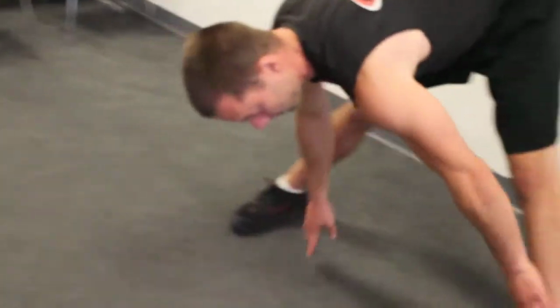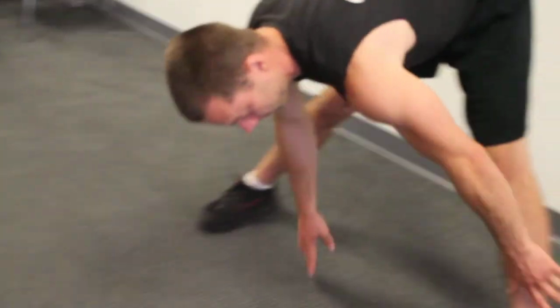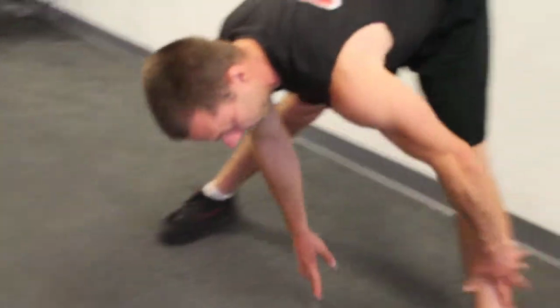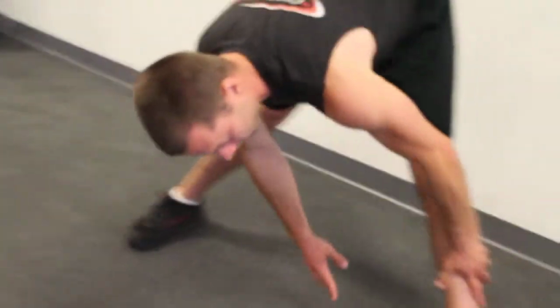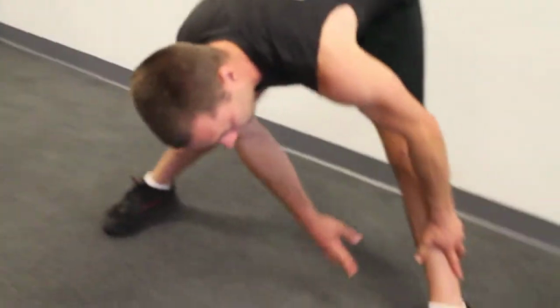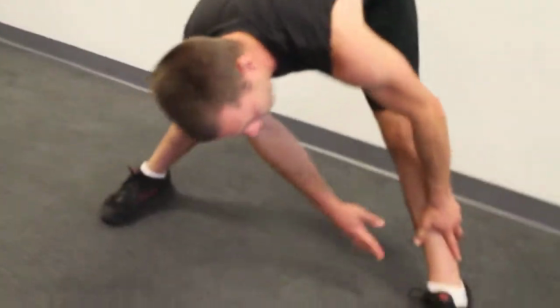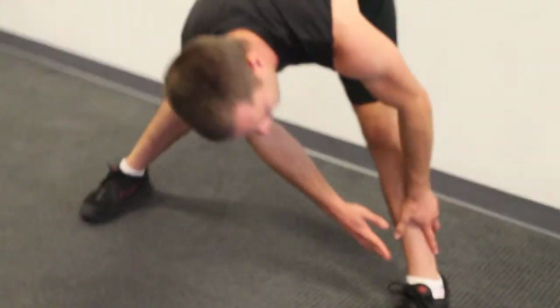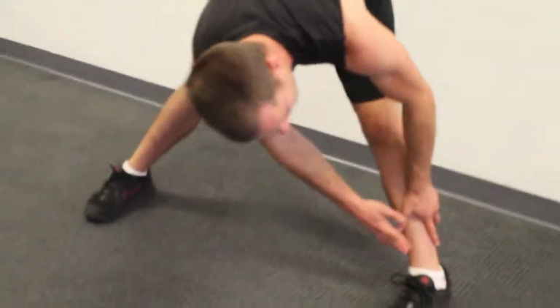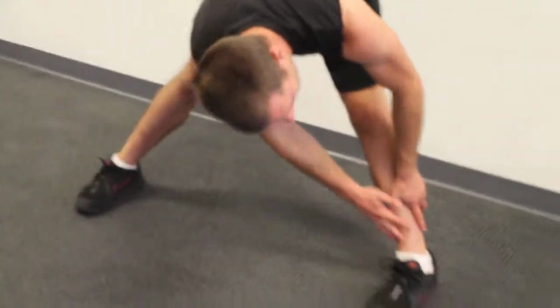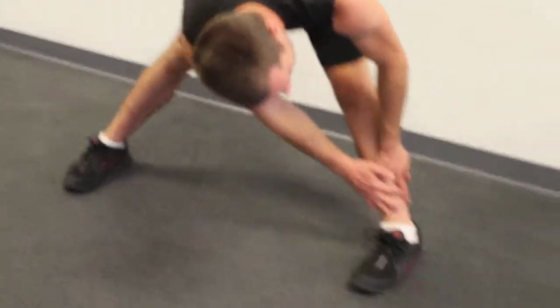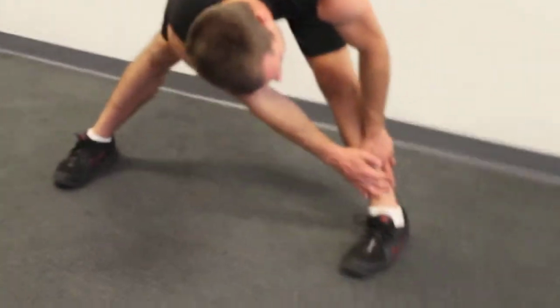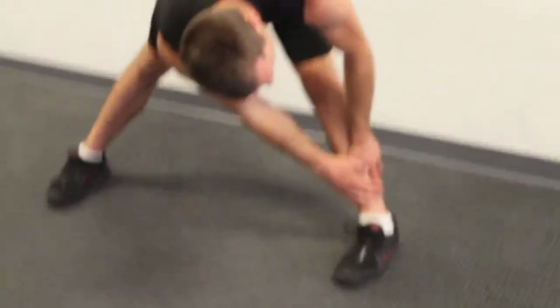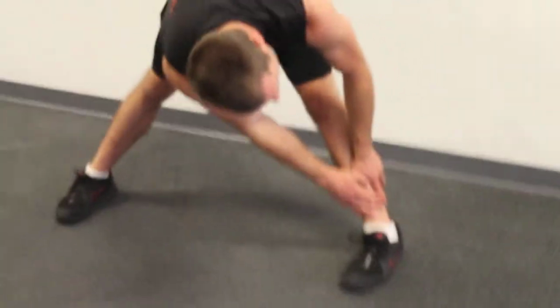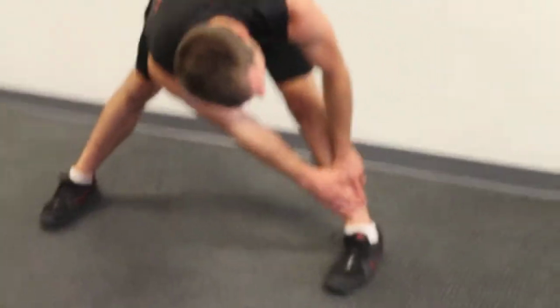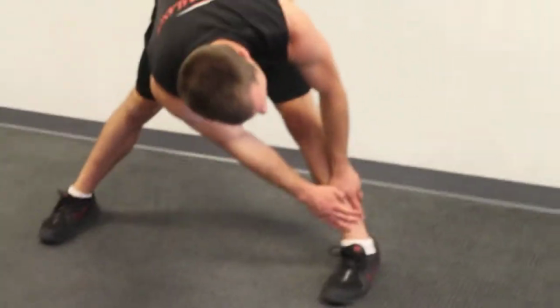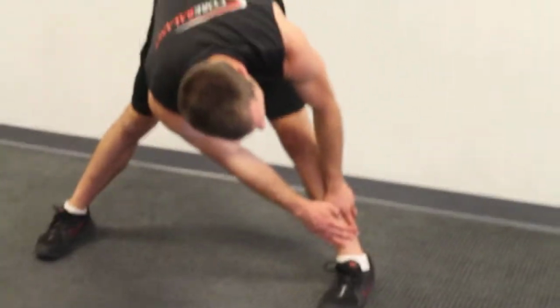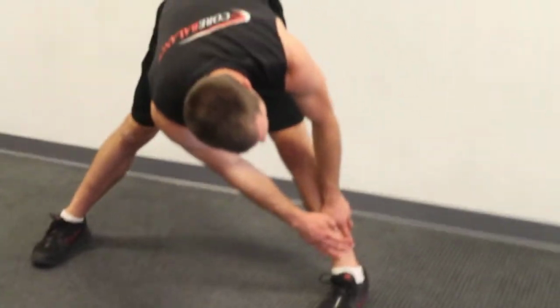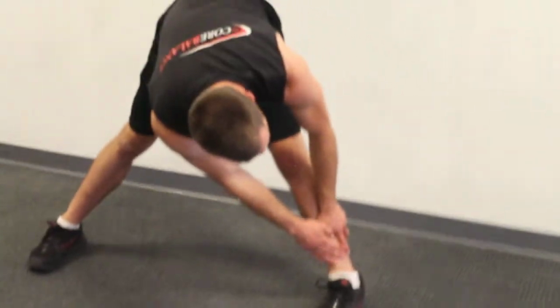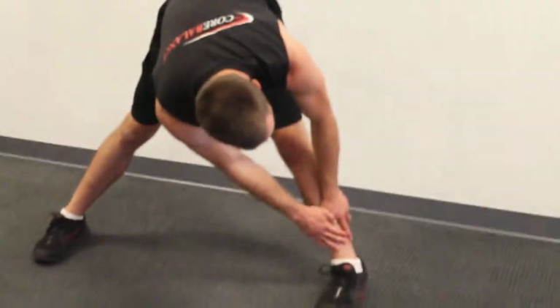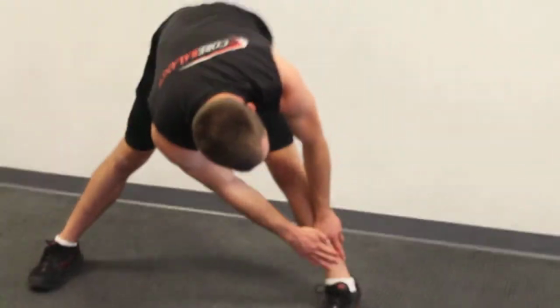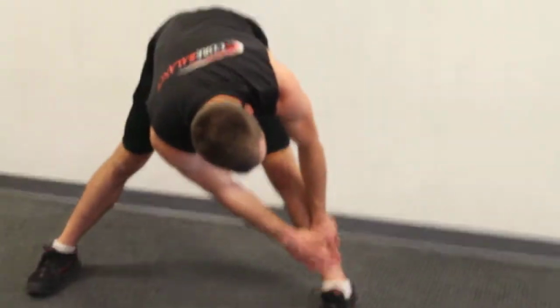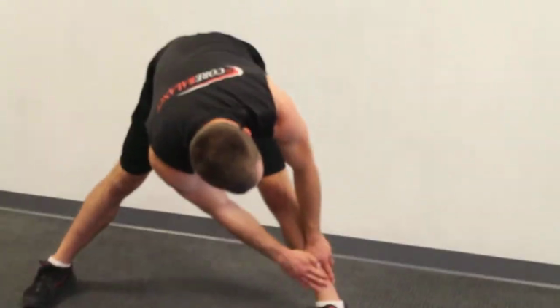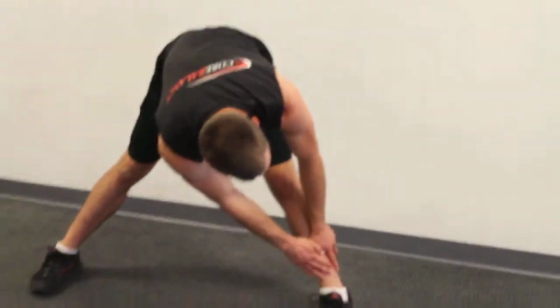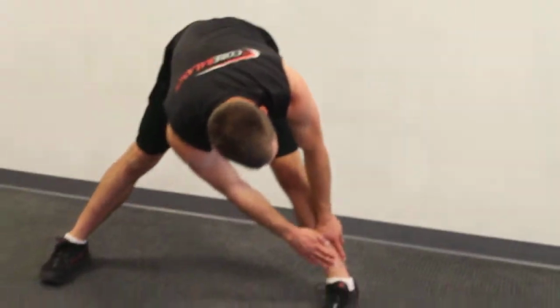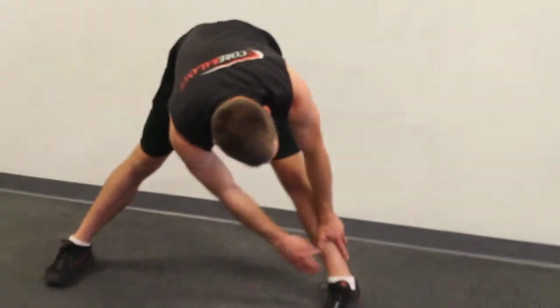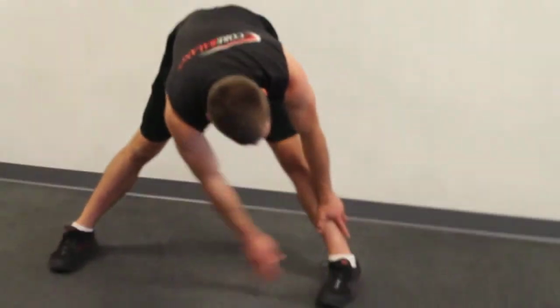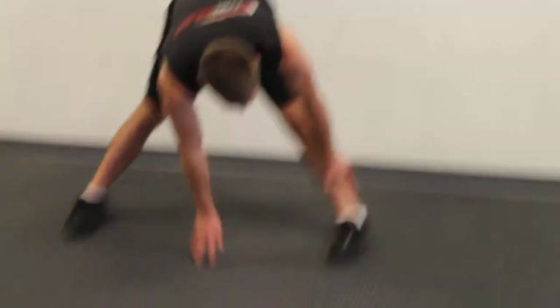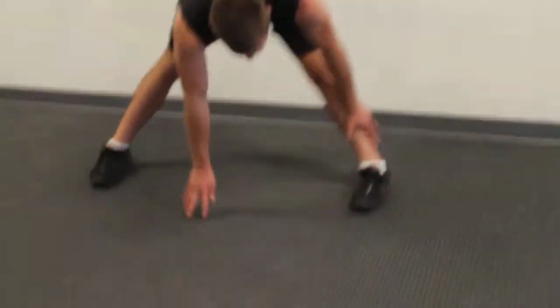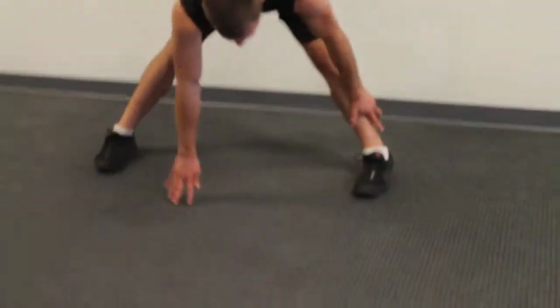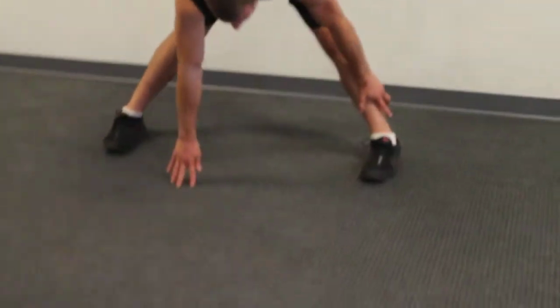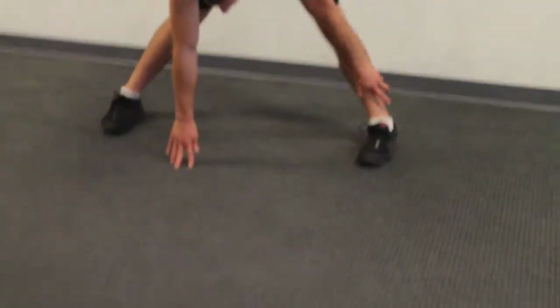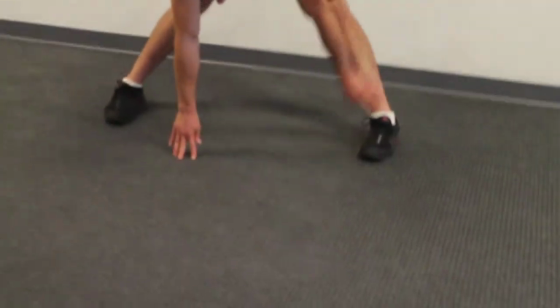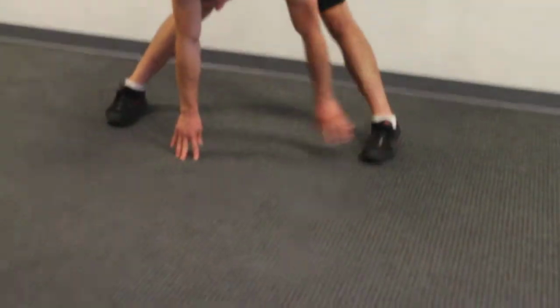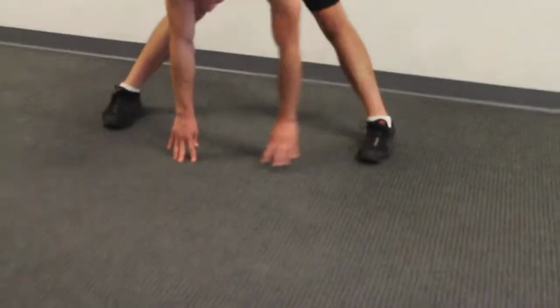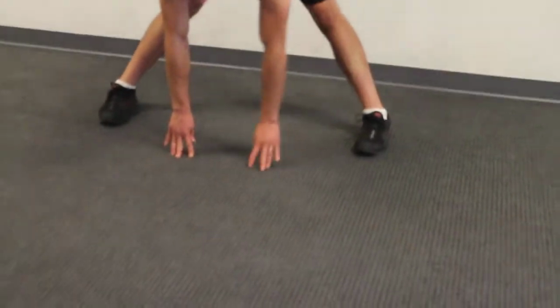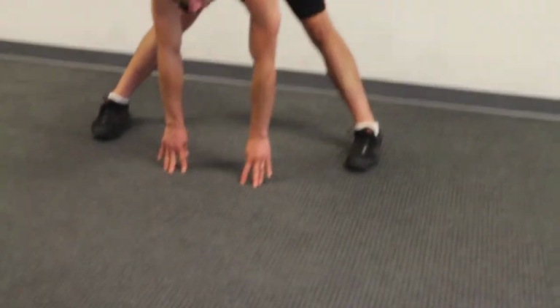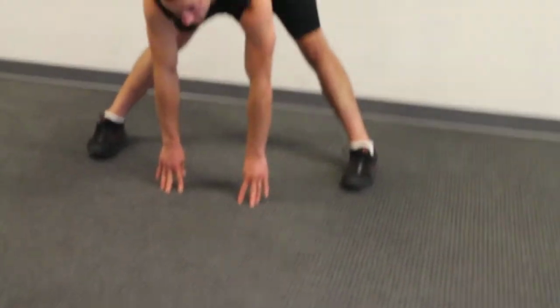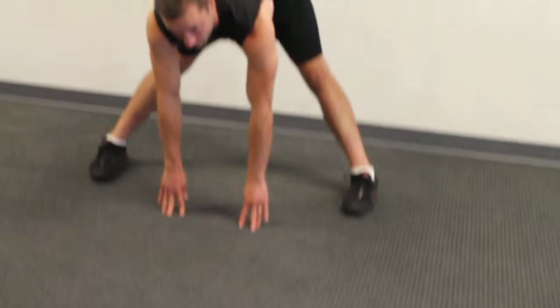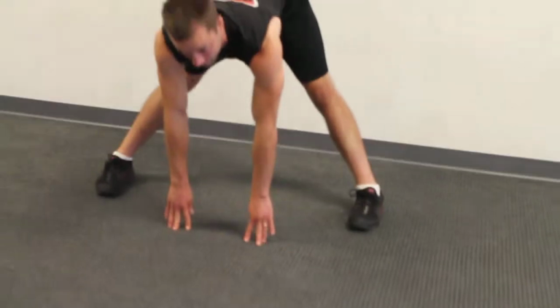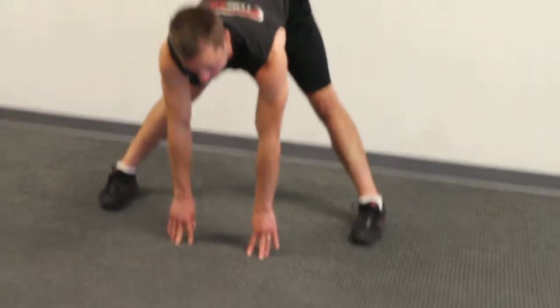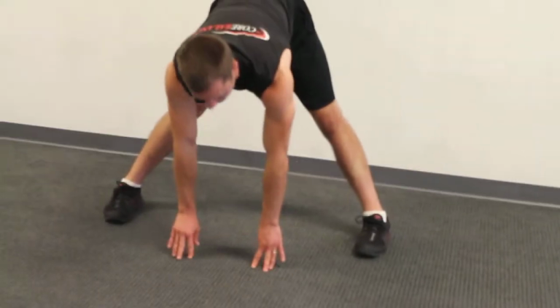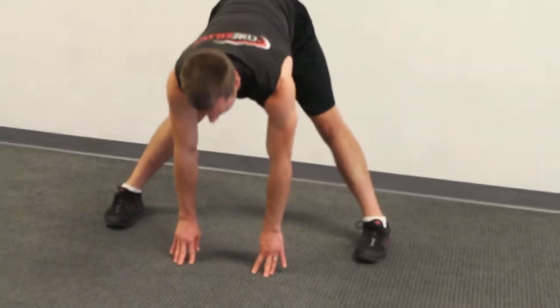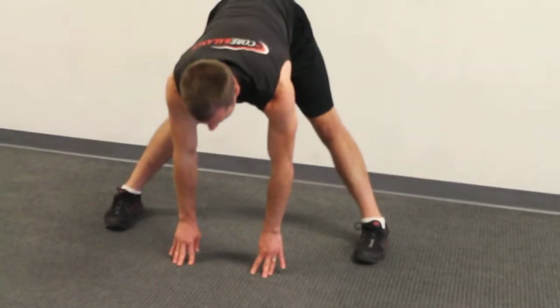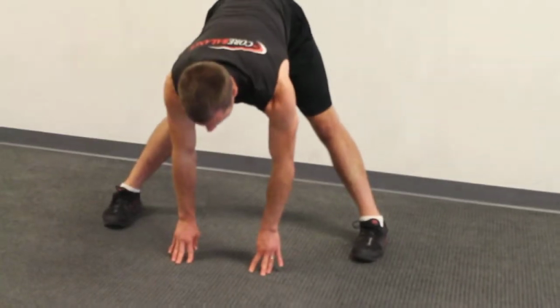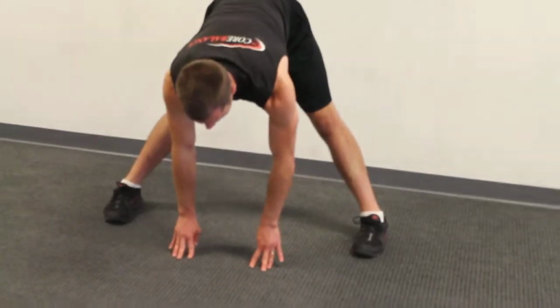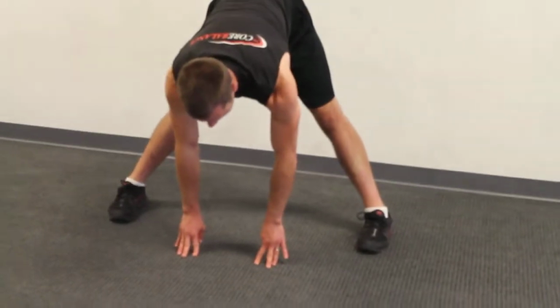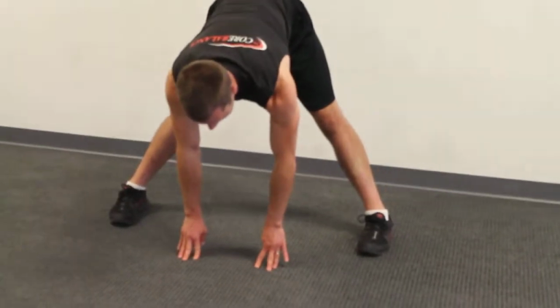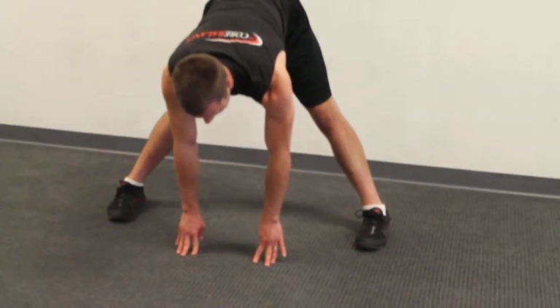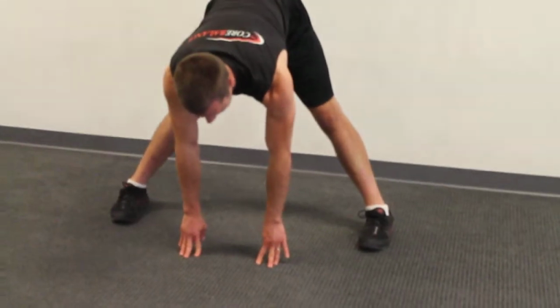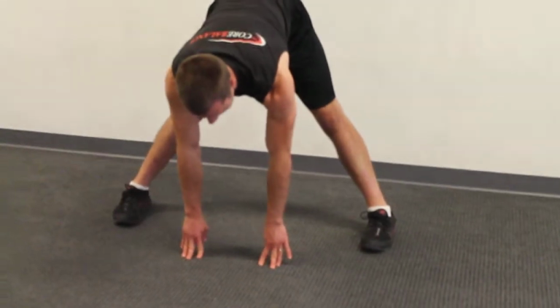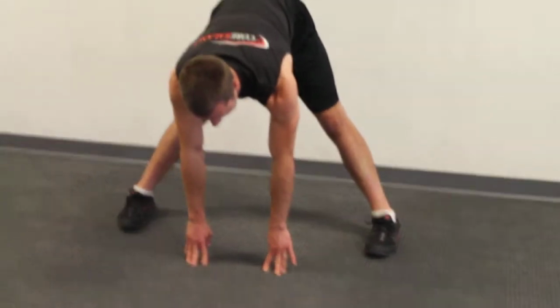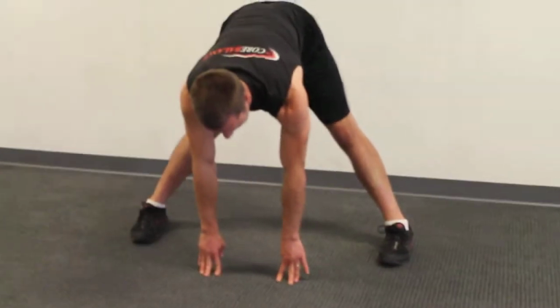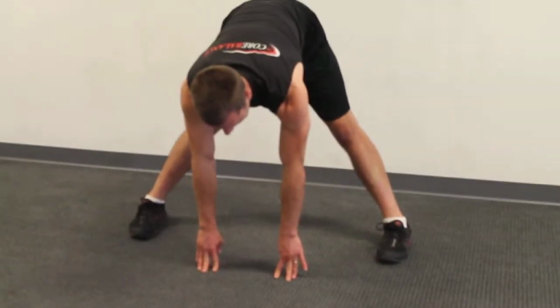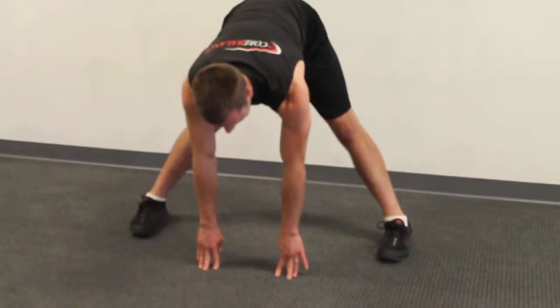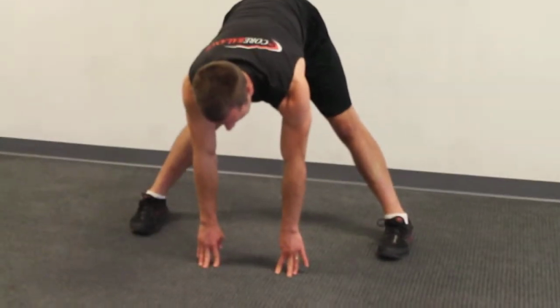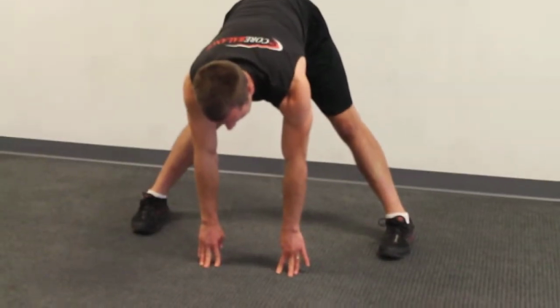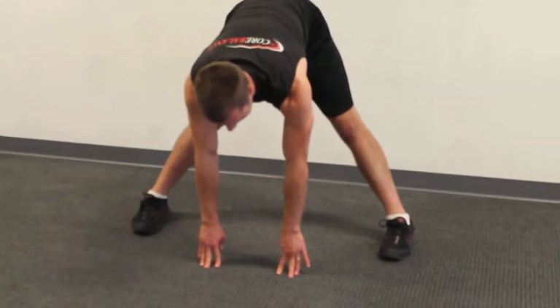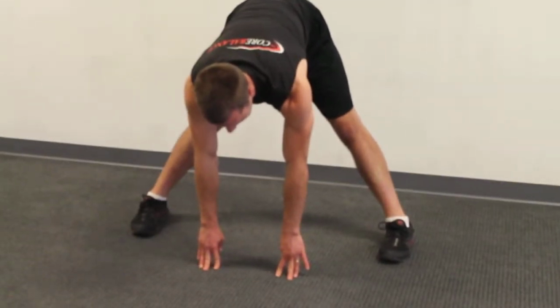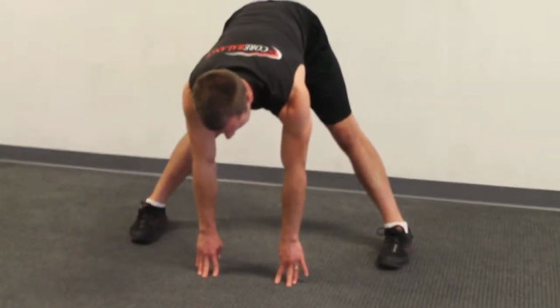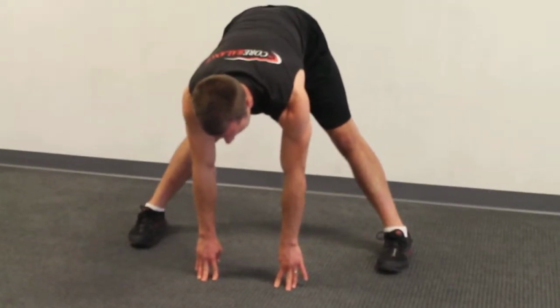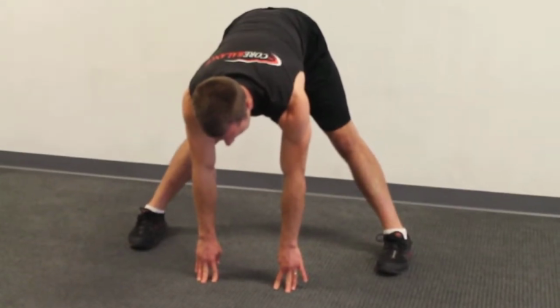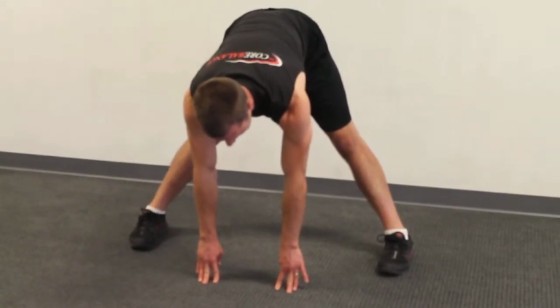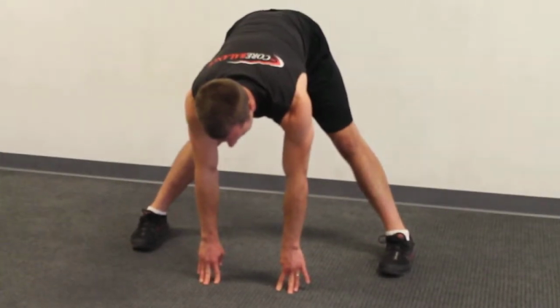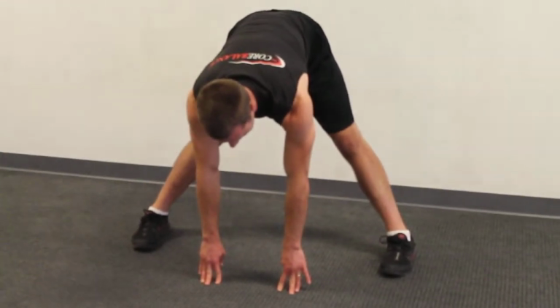Go to the other ankle, hold that for 15 seconds, and then go back to the middle and hold the middle again for 15 seconds.